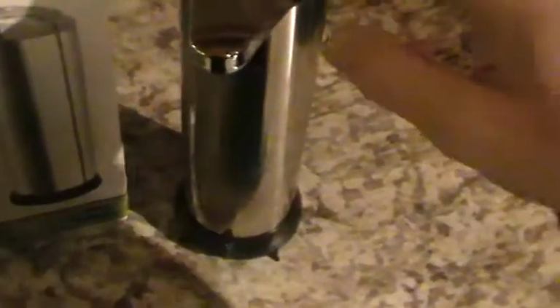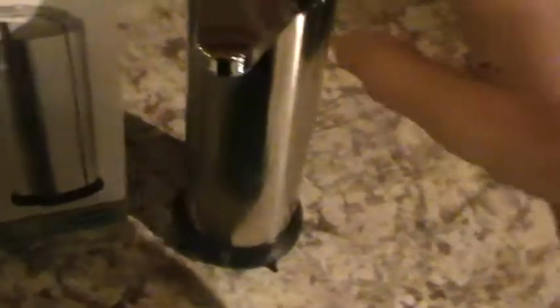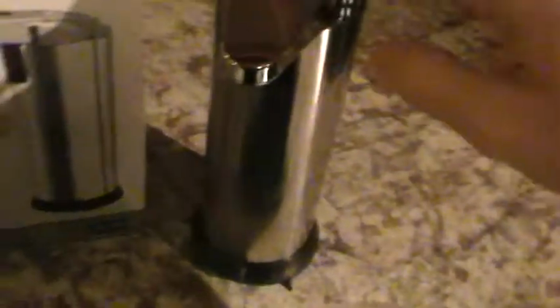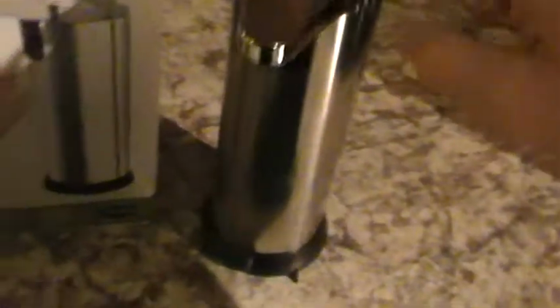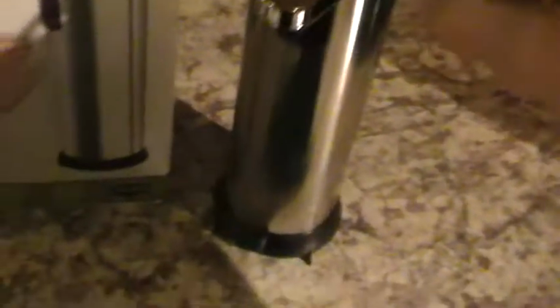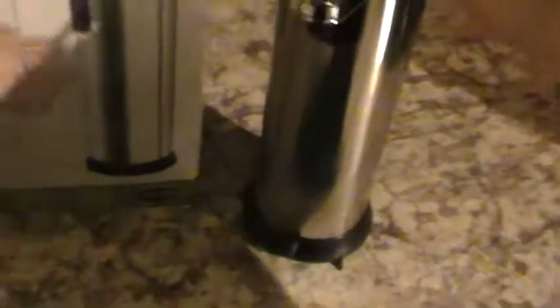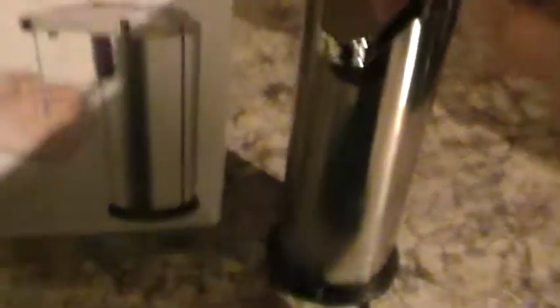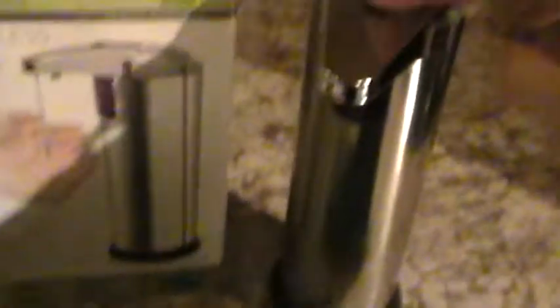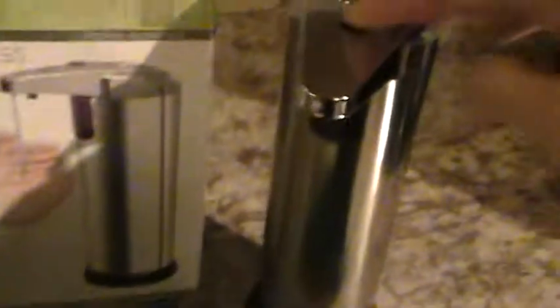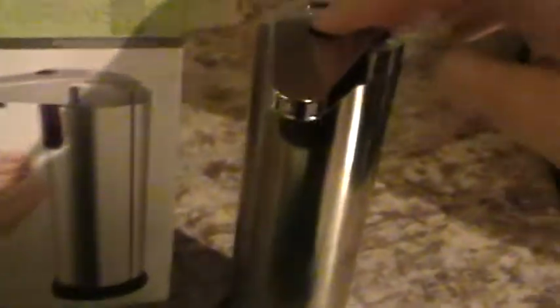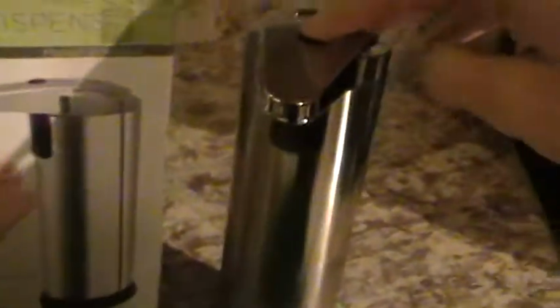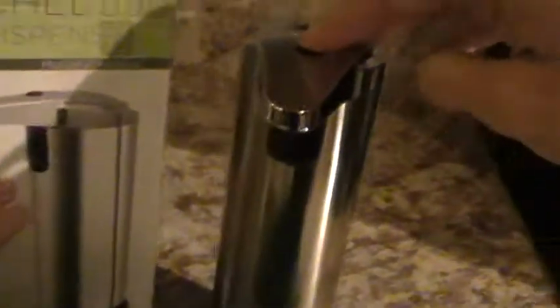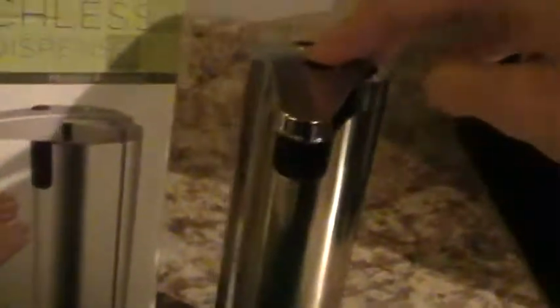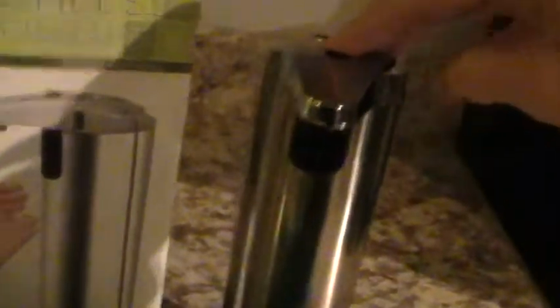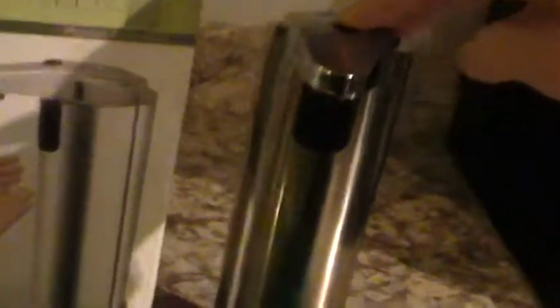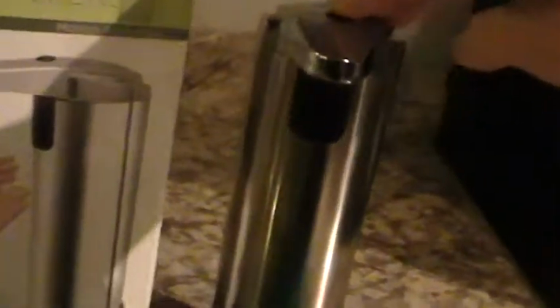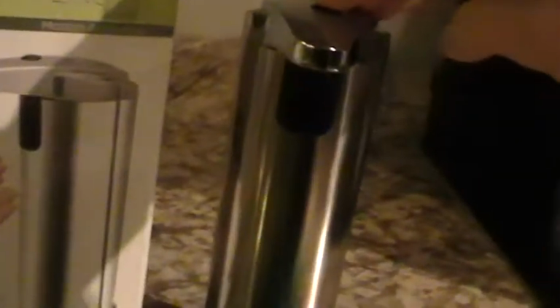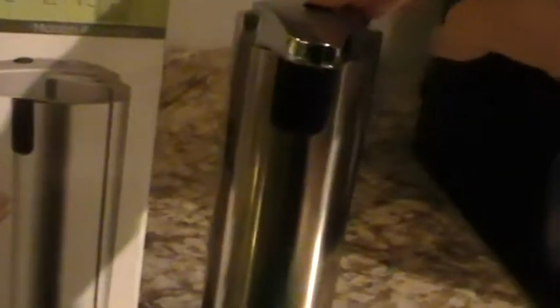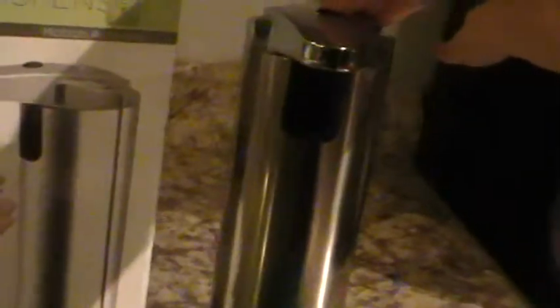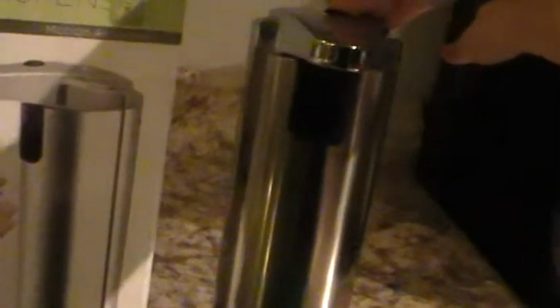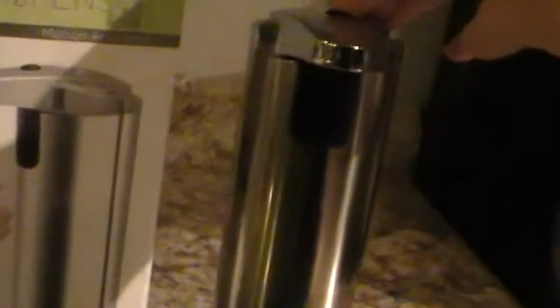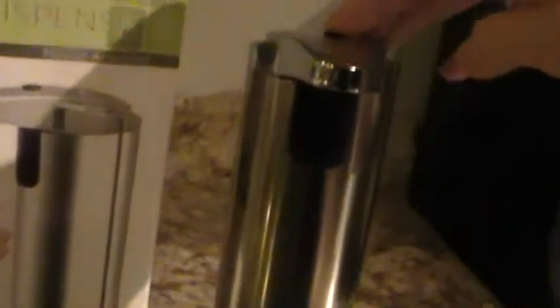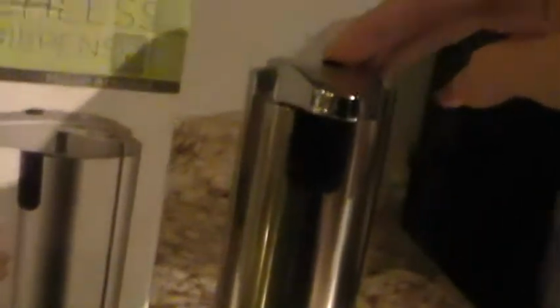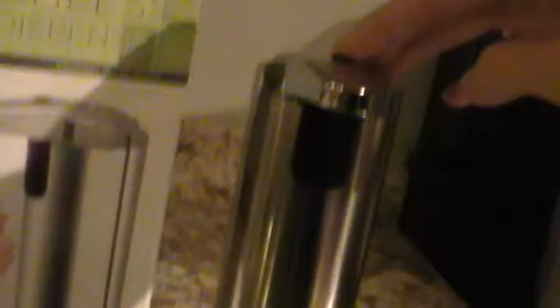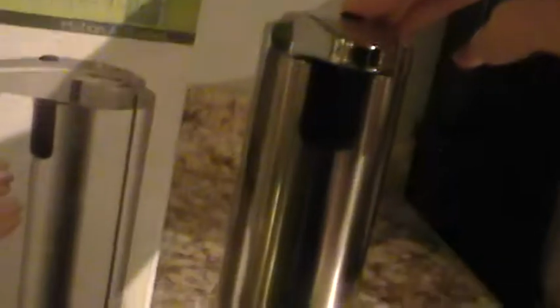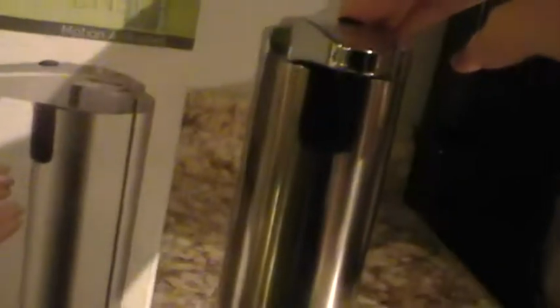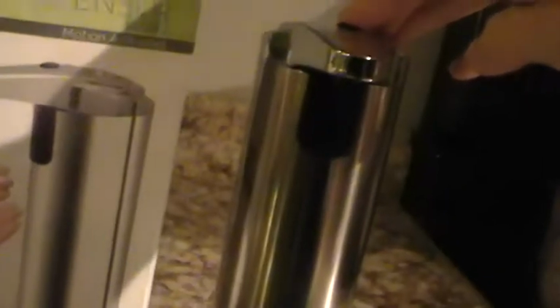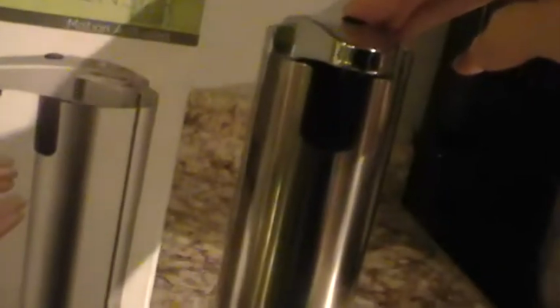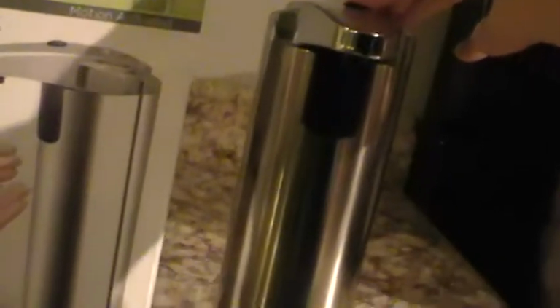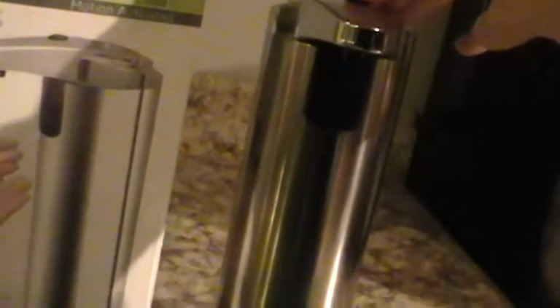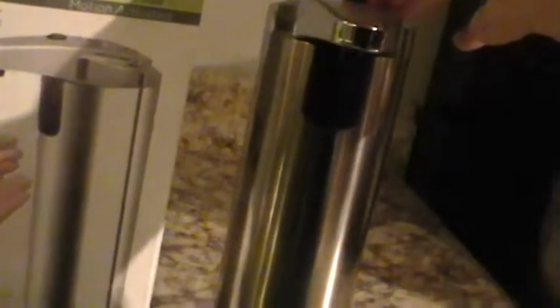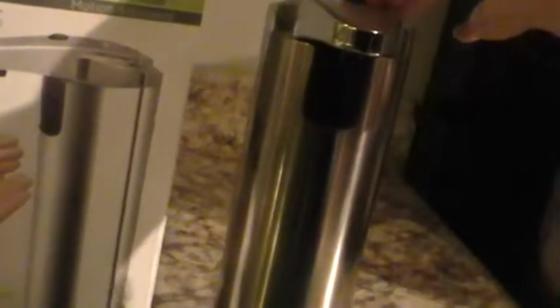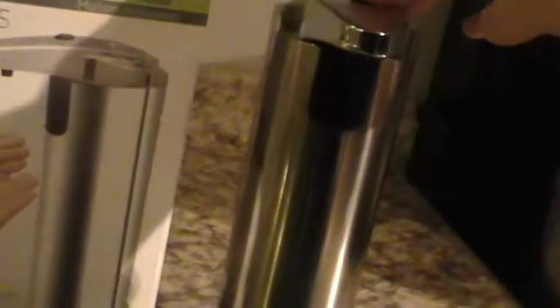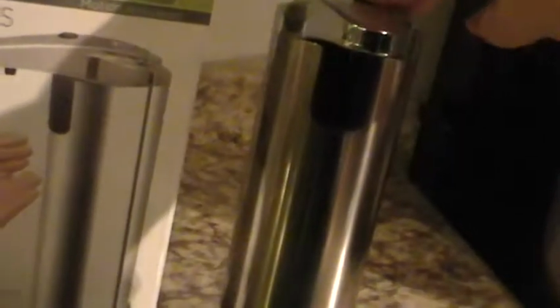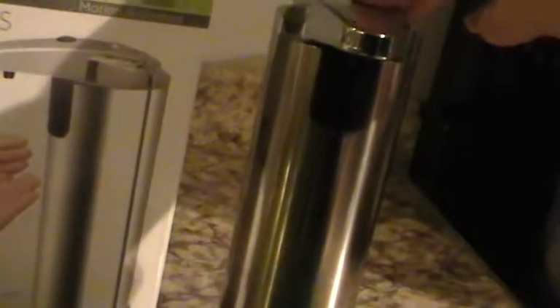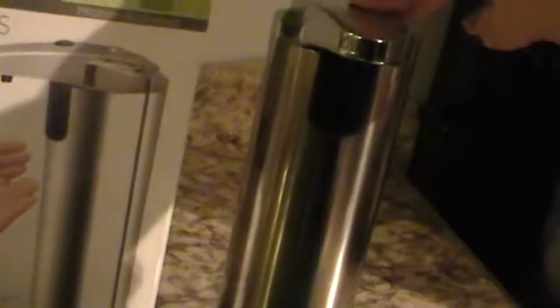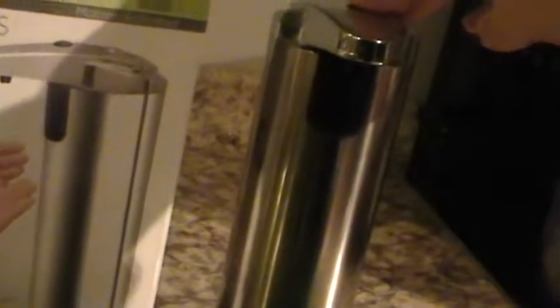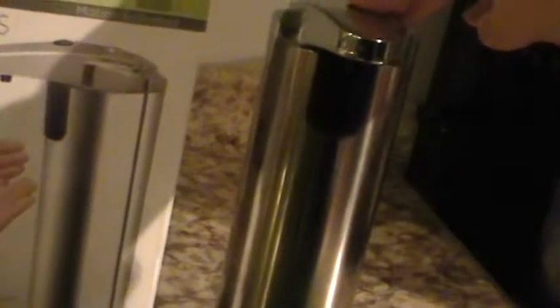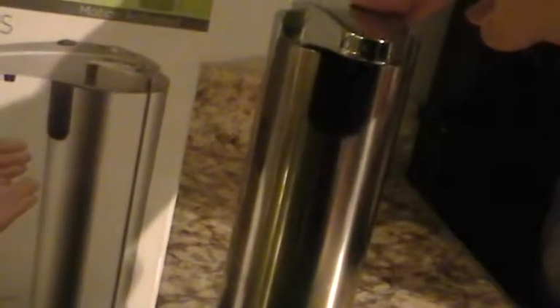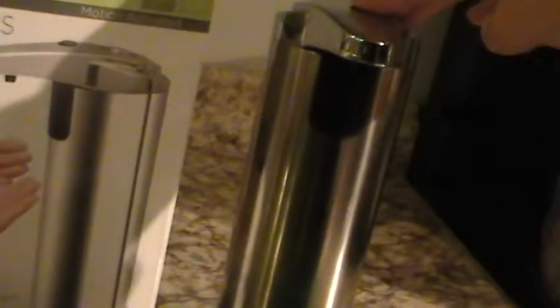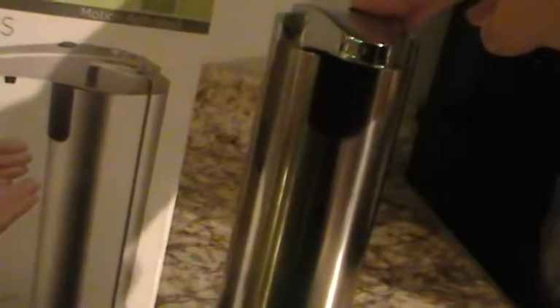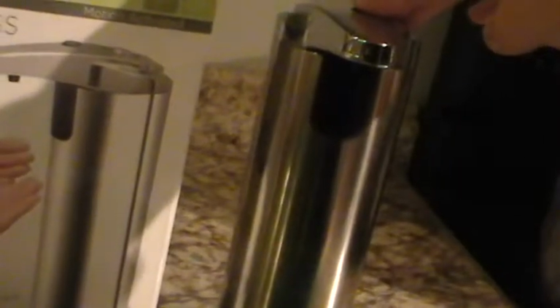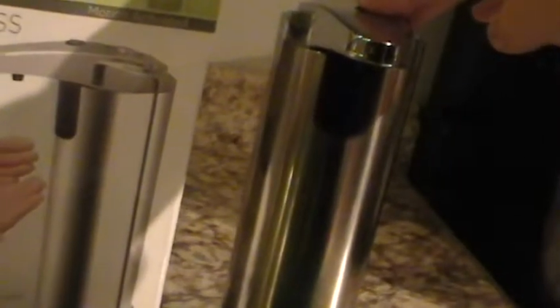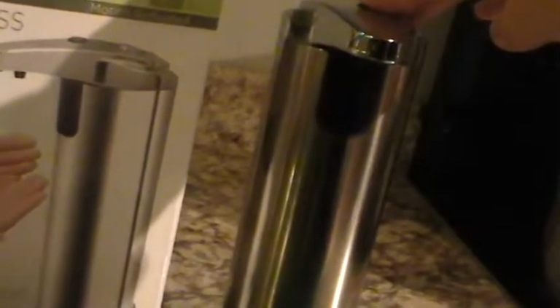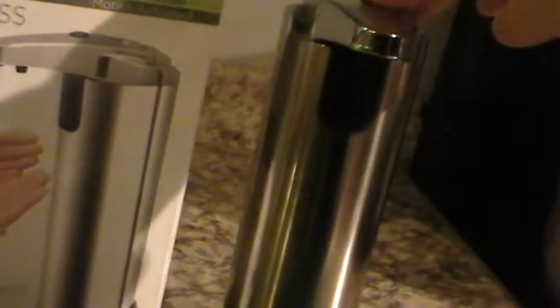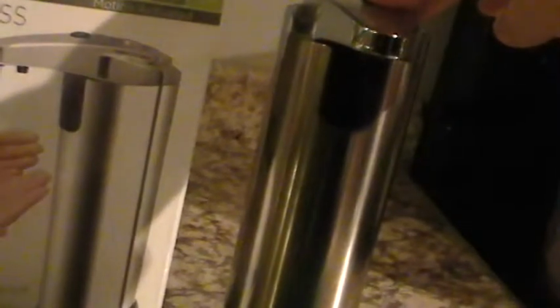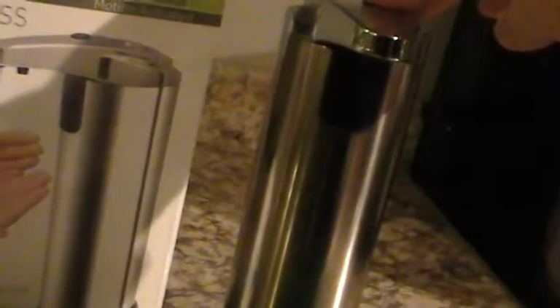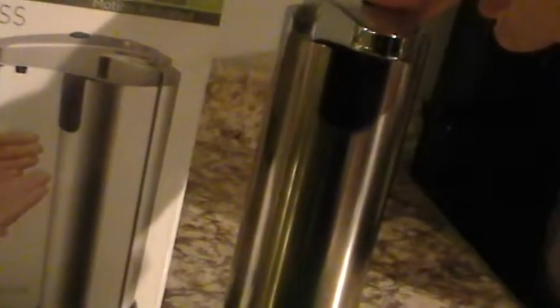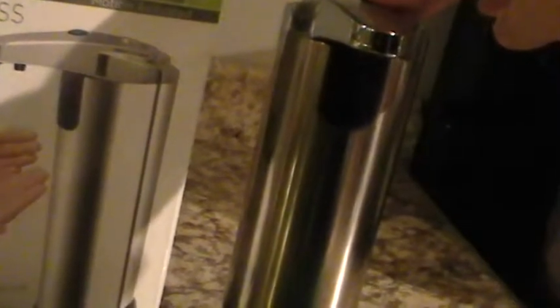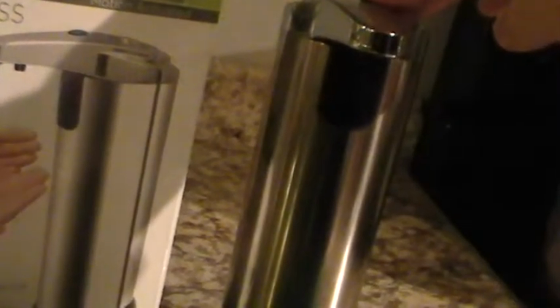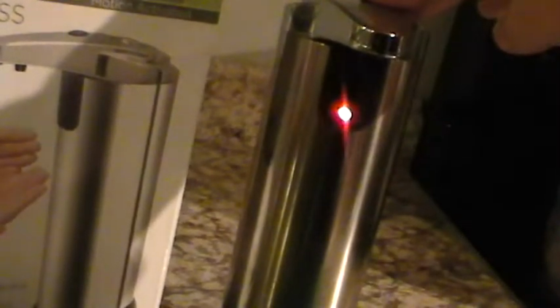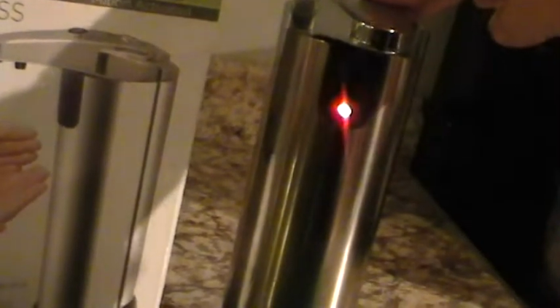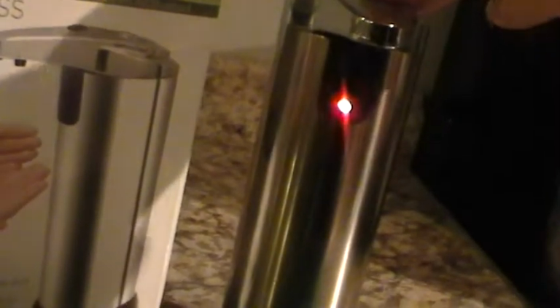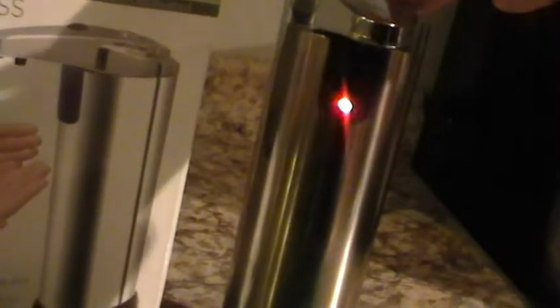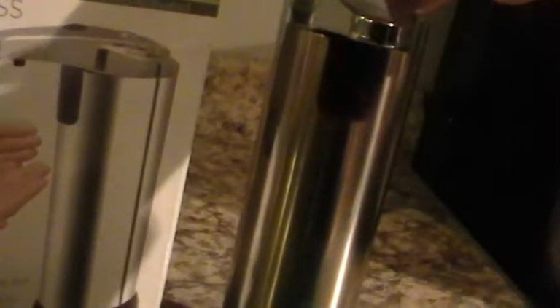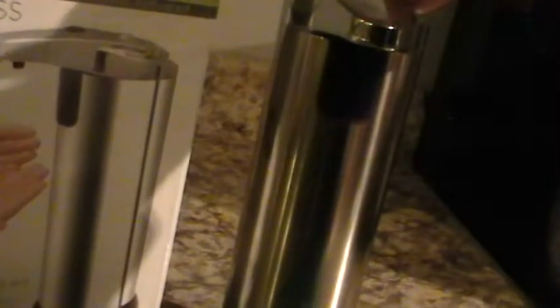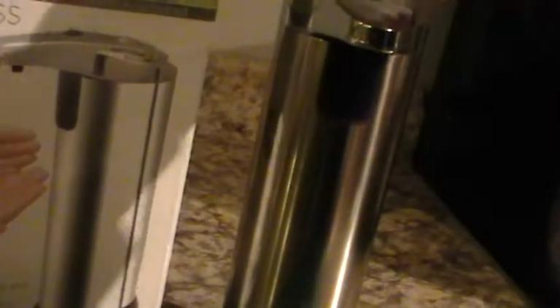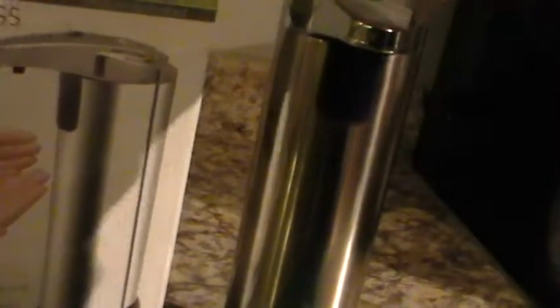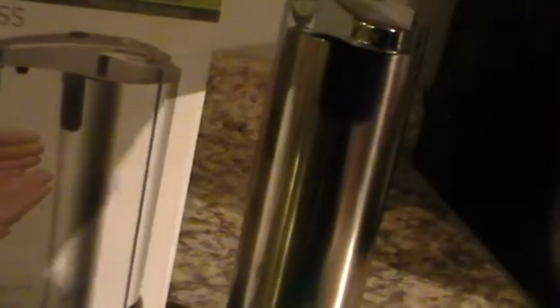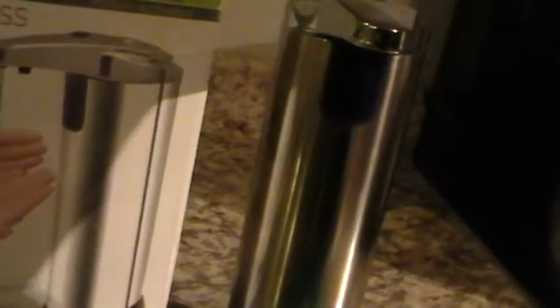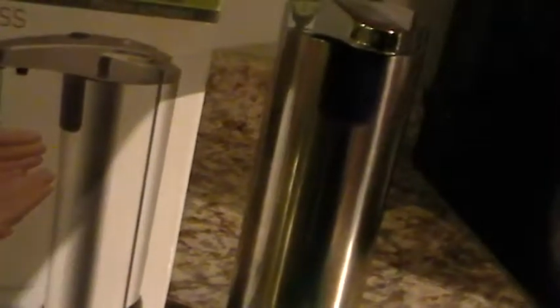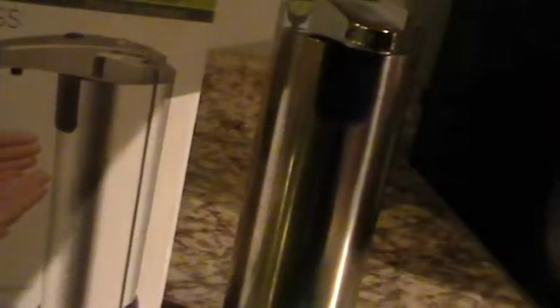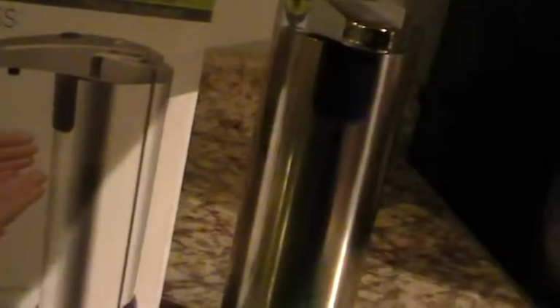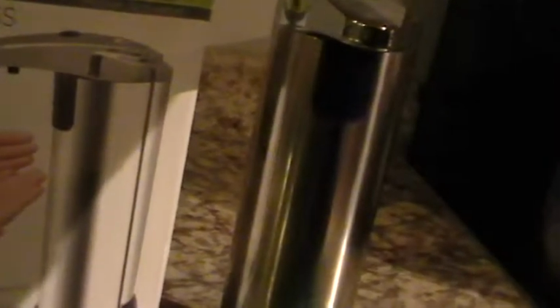I'm going to turn it on and when I do you're going to see a little light down here. And there, it's on.